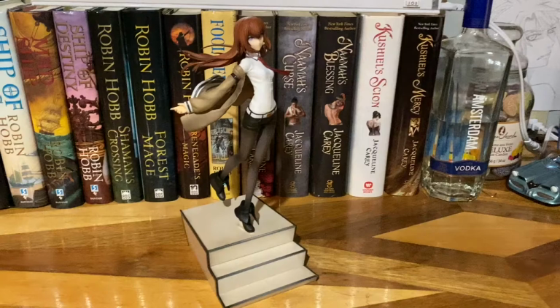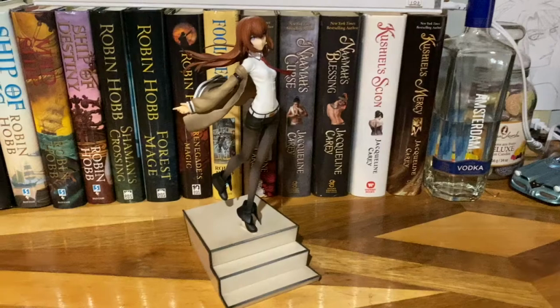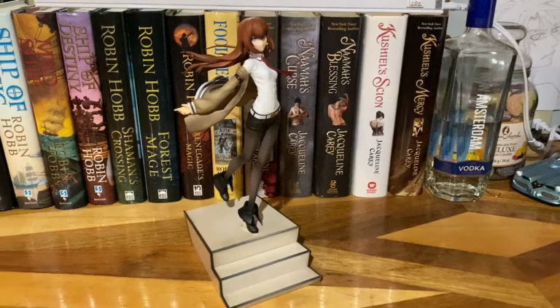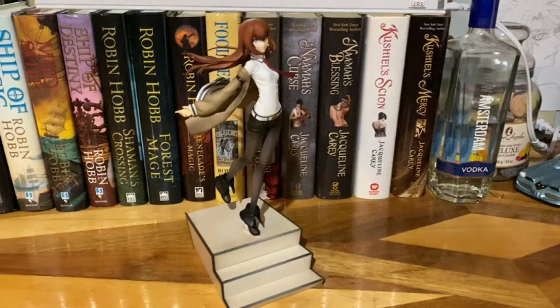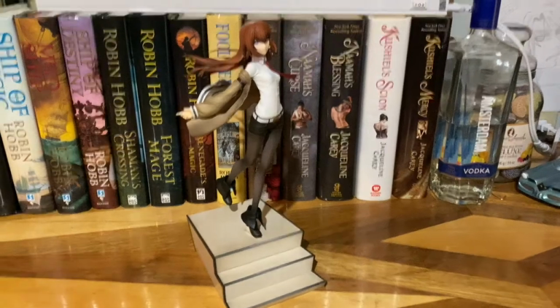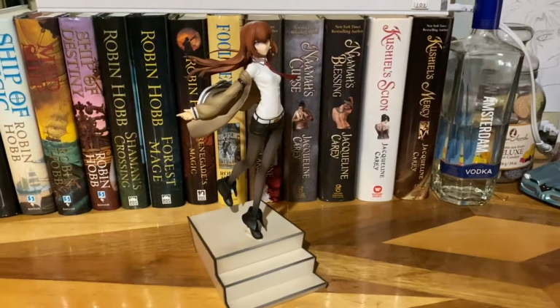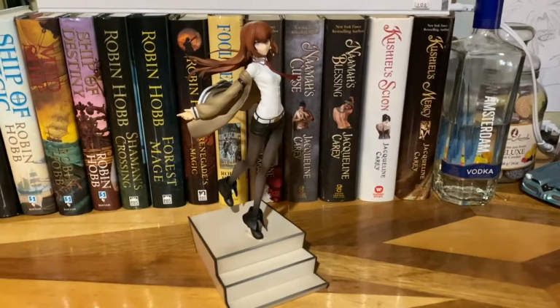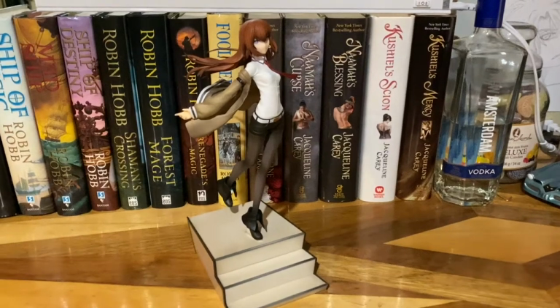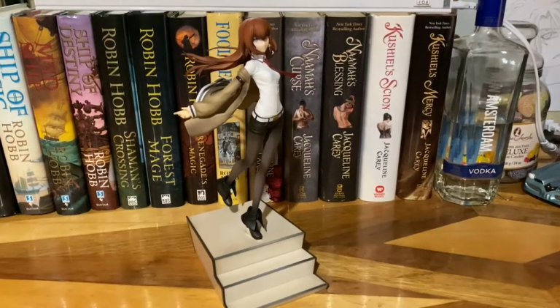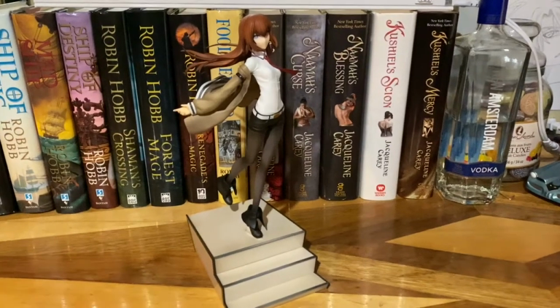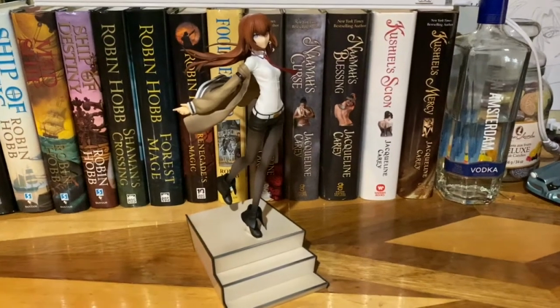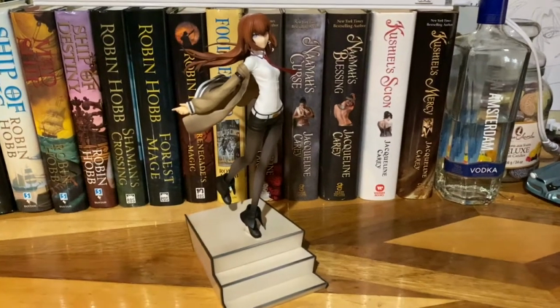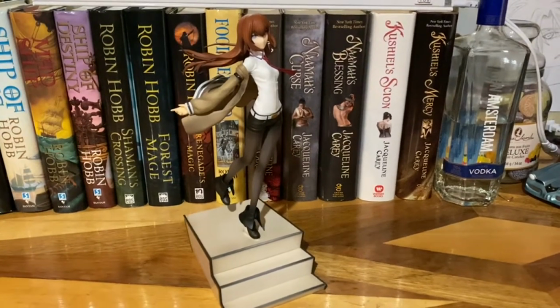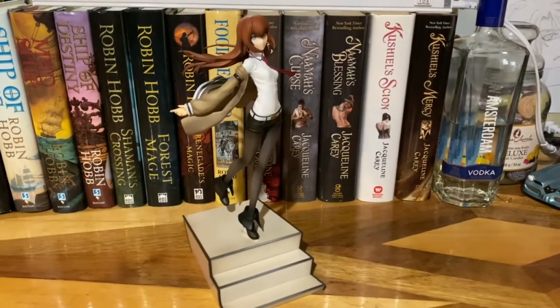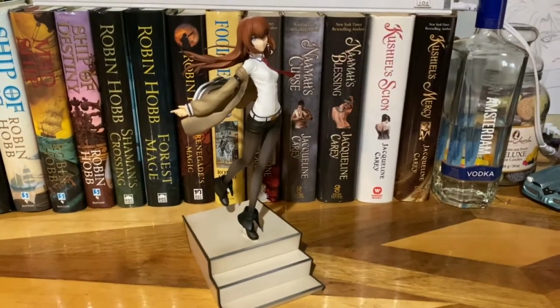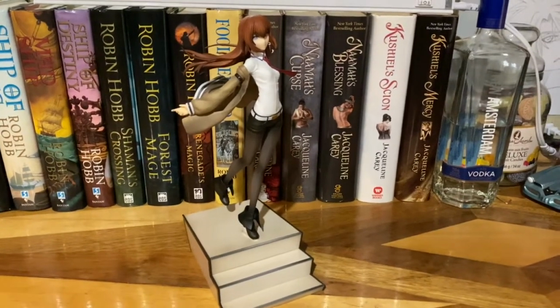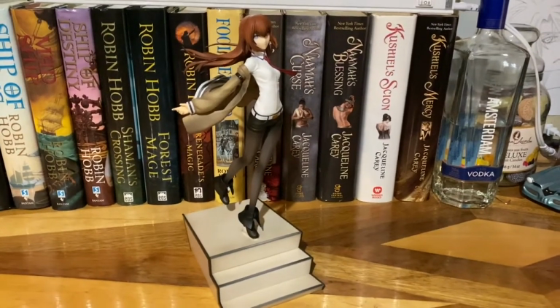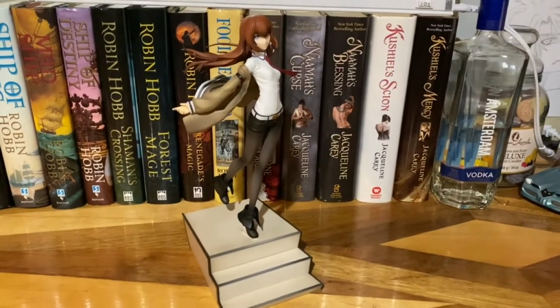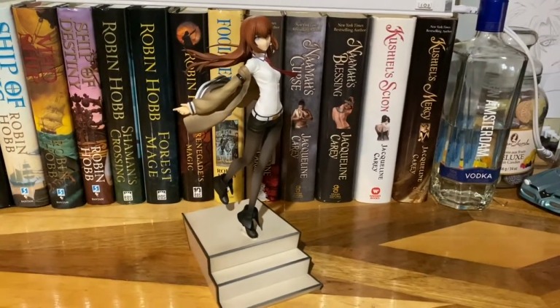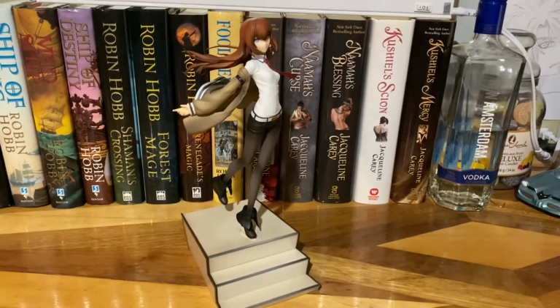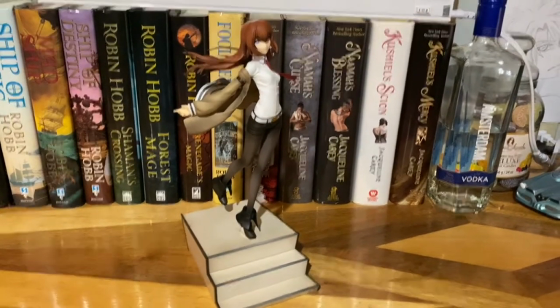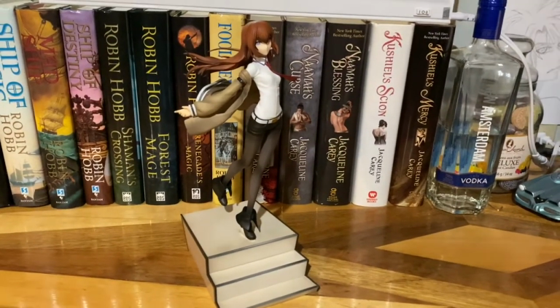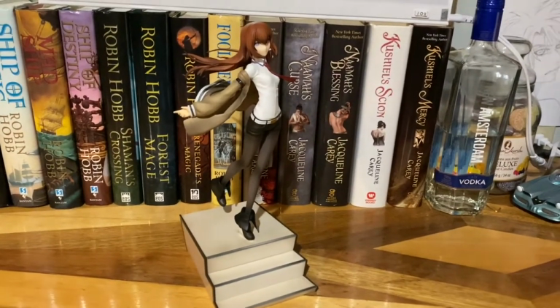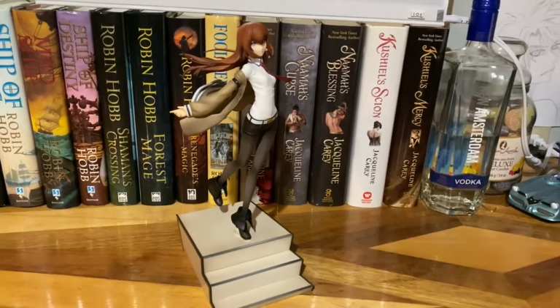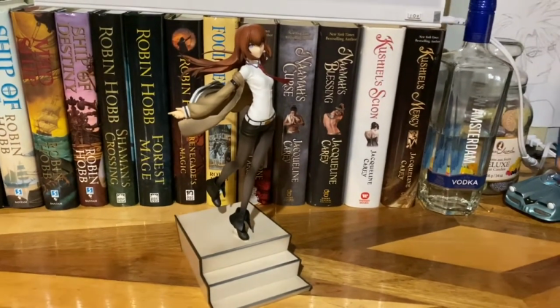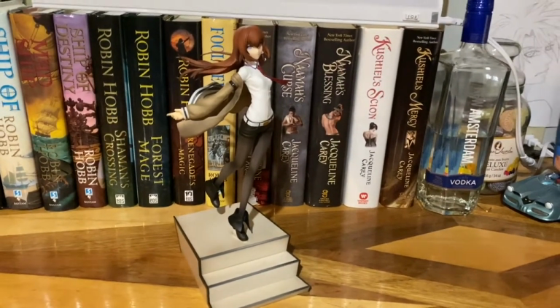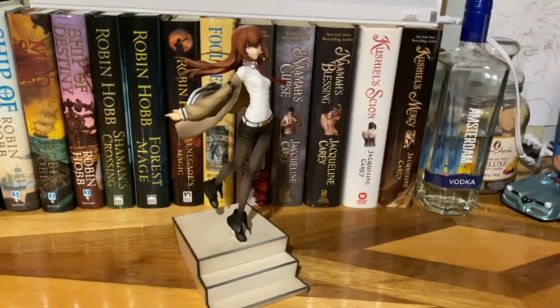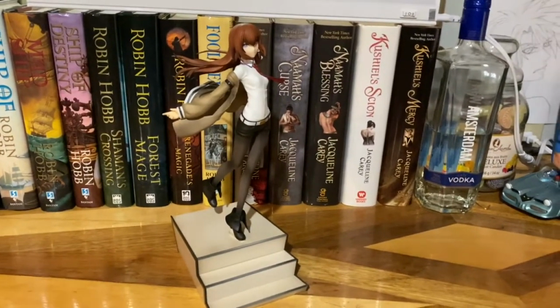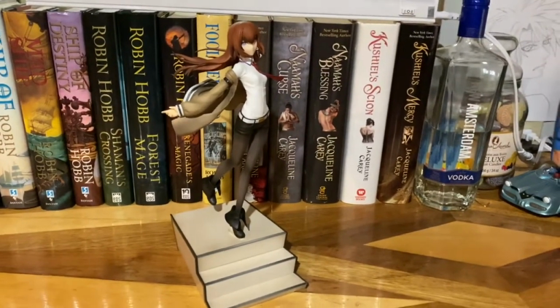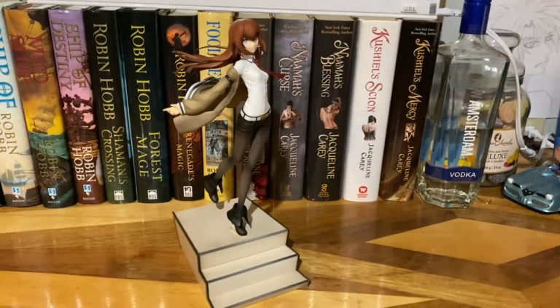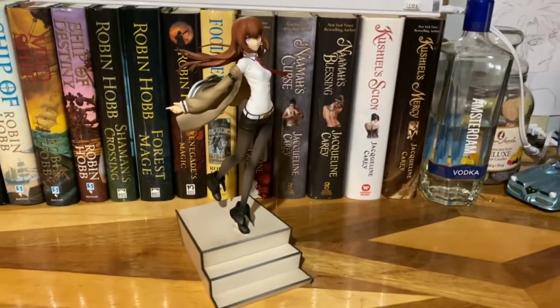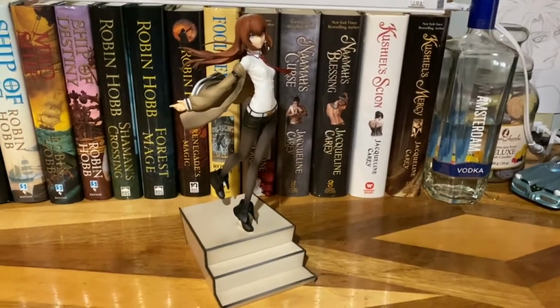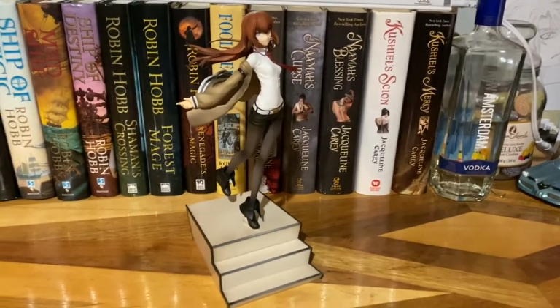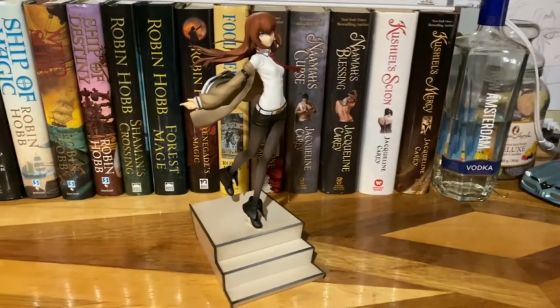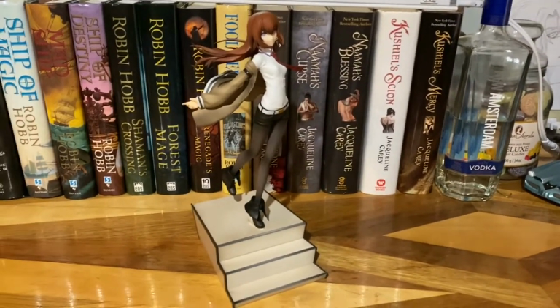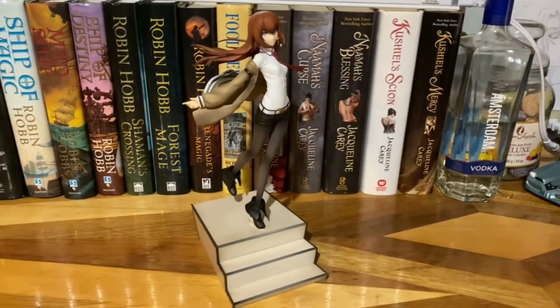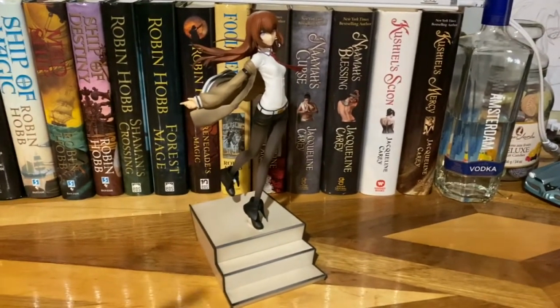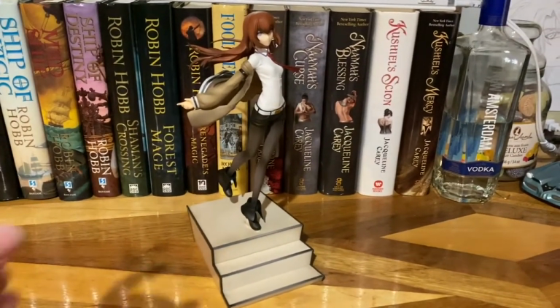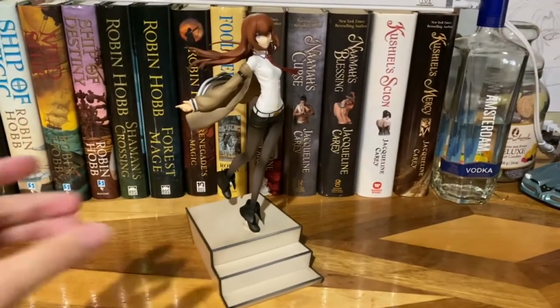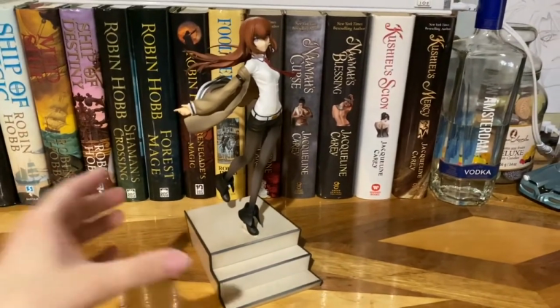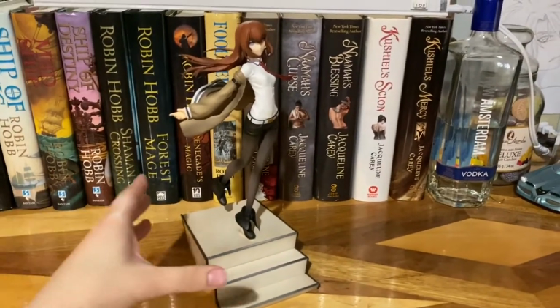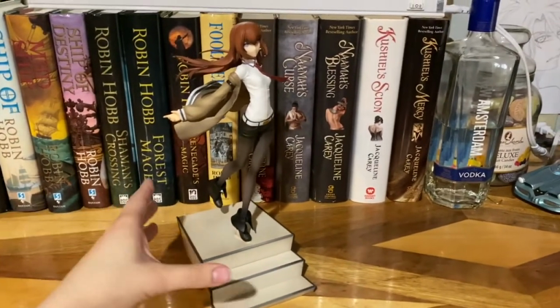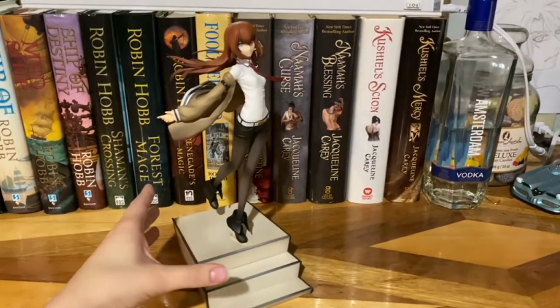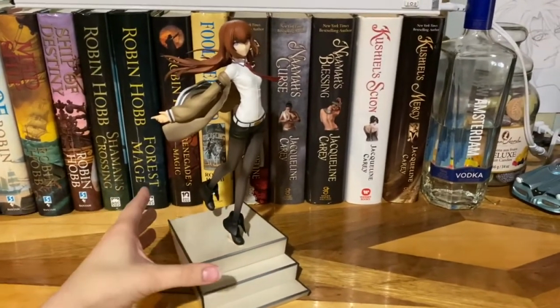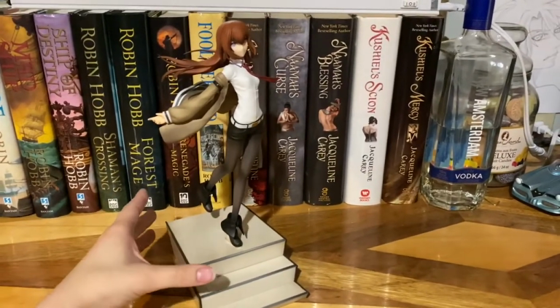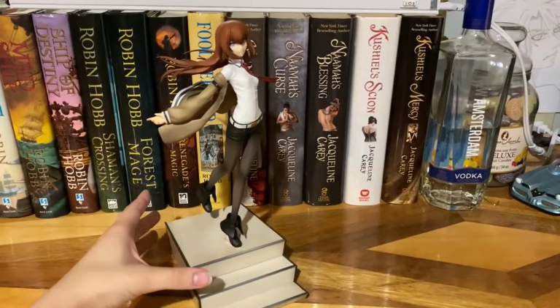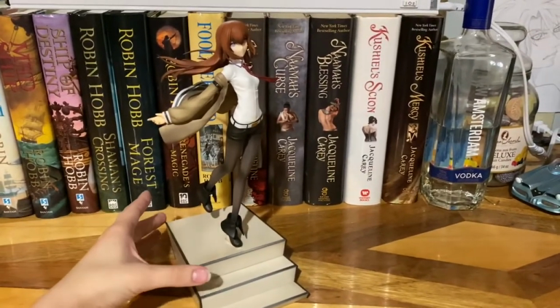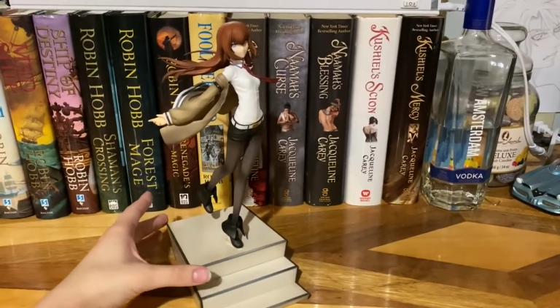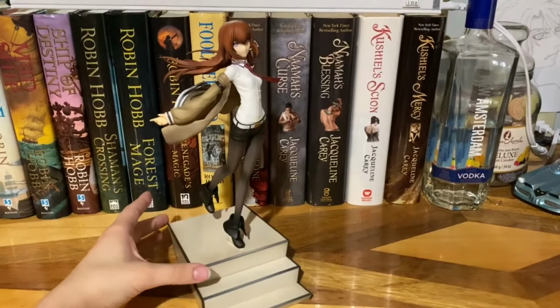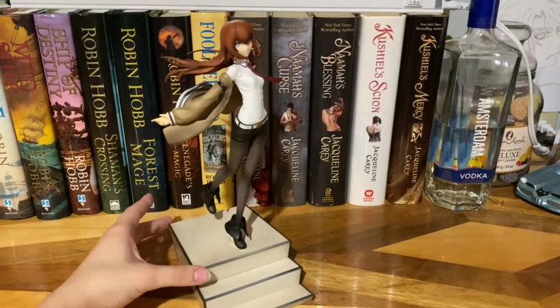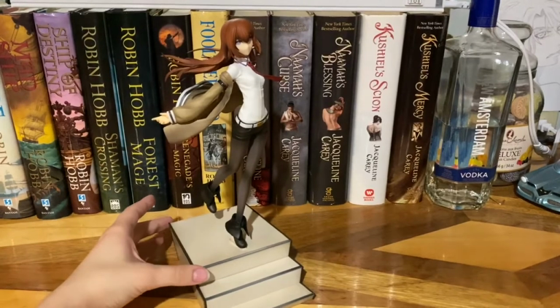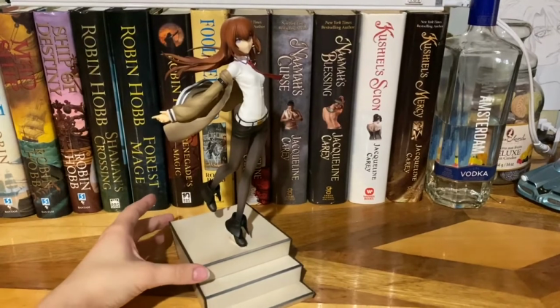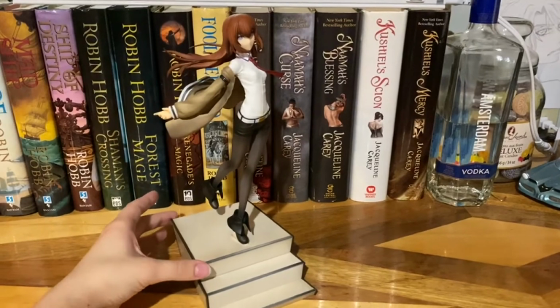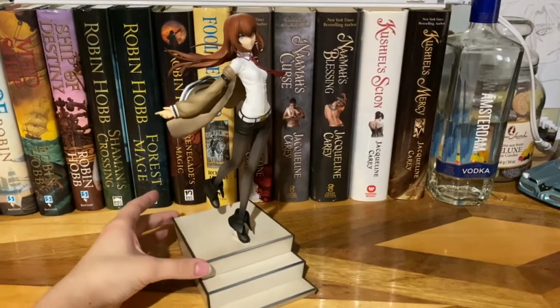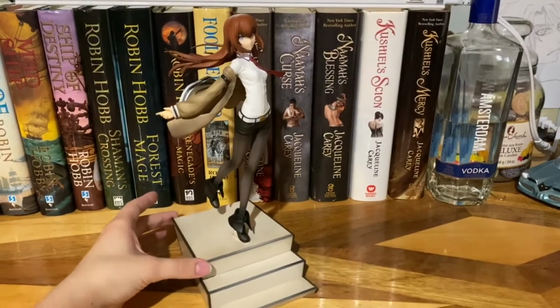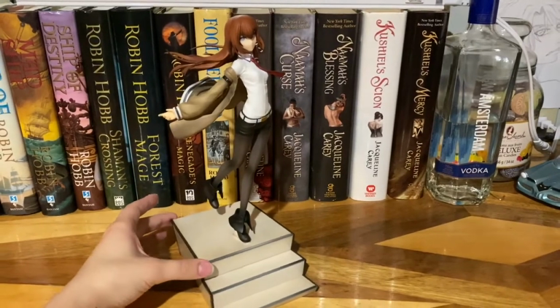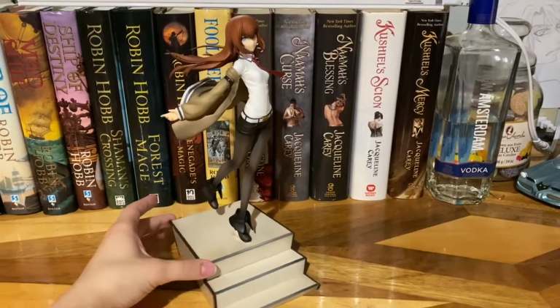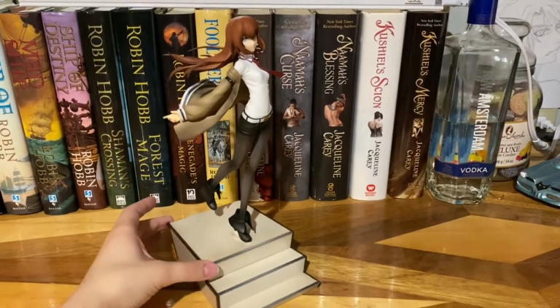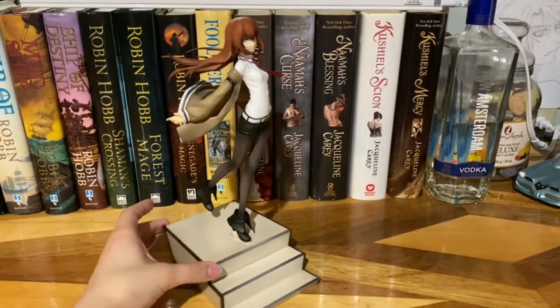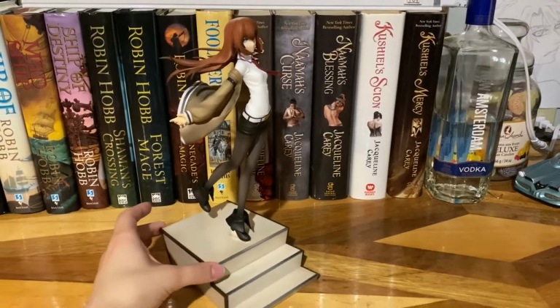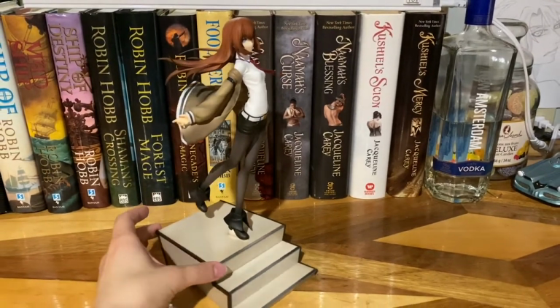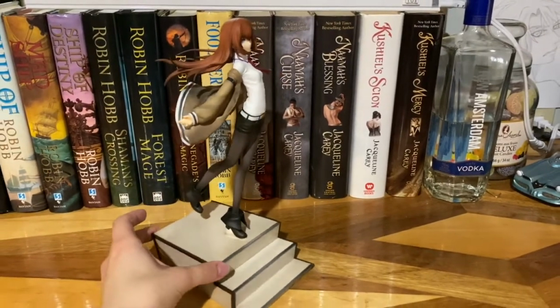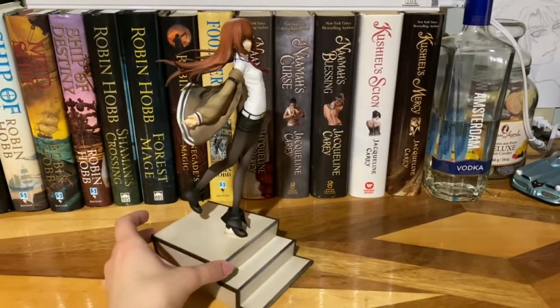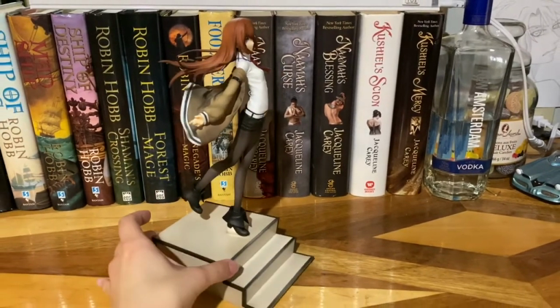Hey, it's Kiryu, and in this video I'm going to be giving you guys a closer look at the Makise Kurisu figure from Good Smell Company.